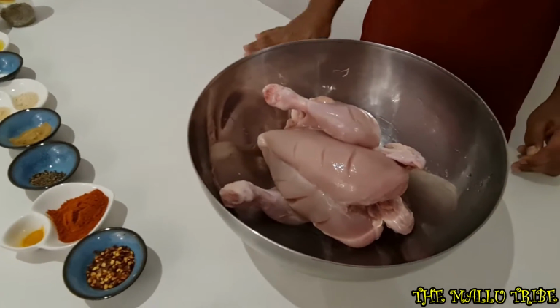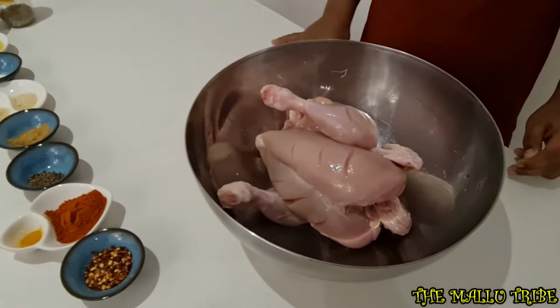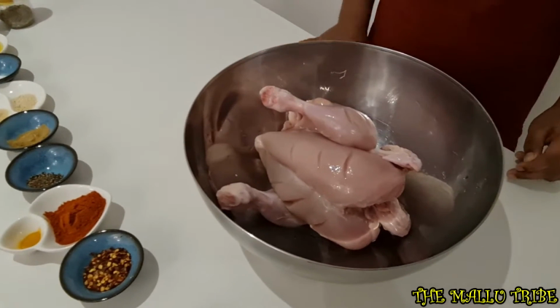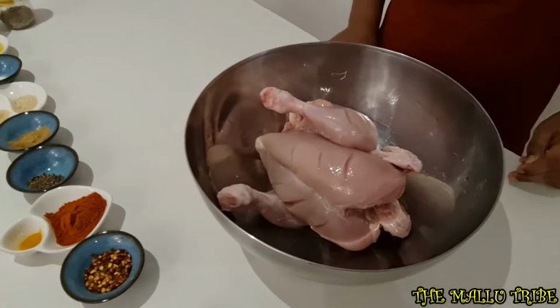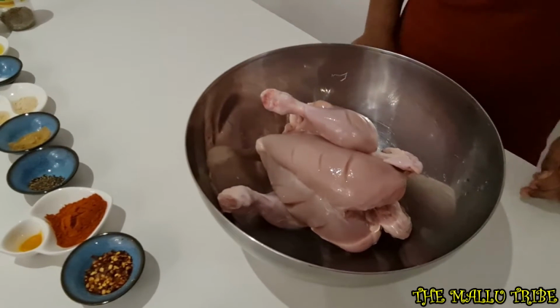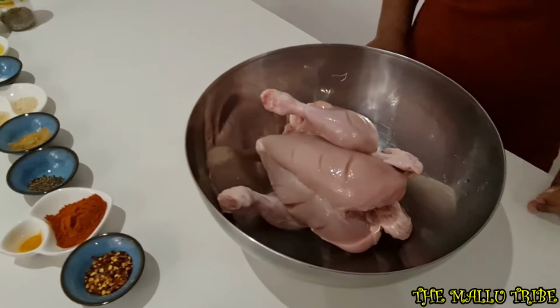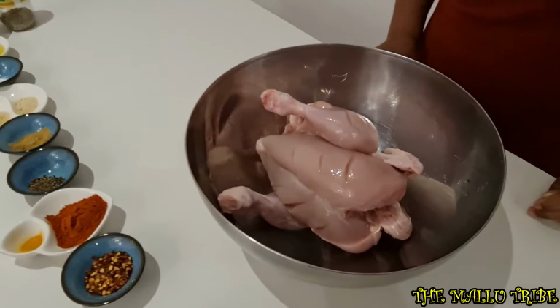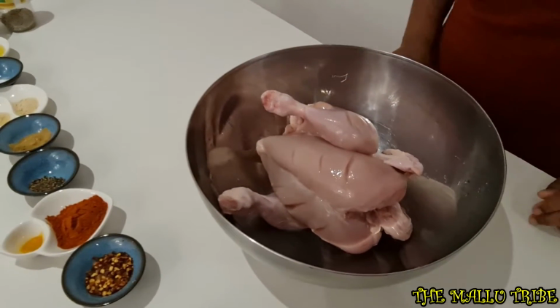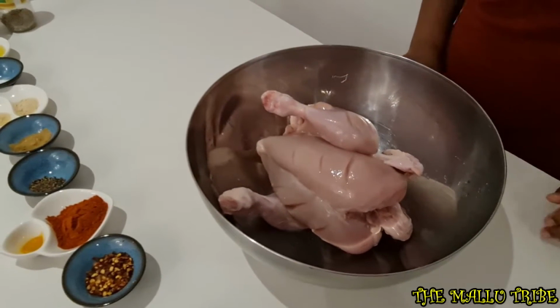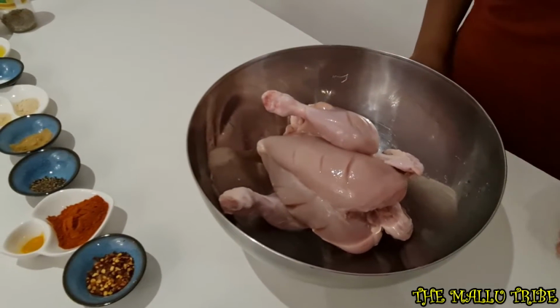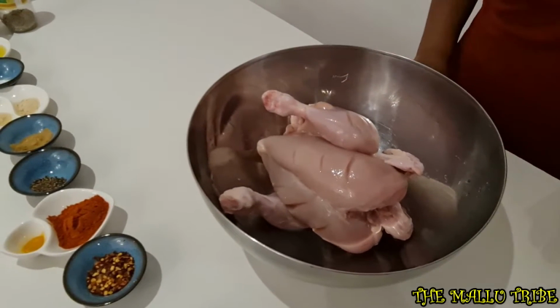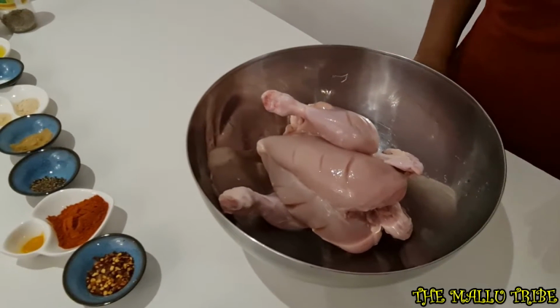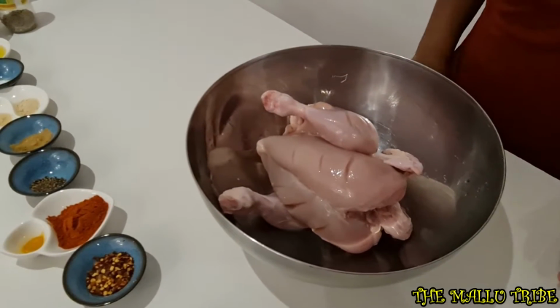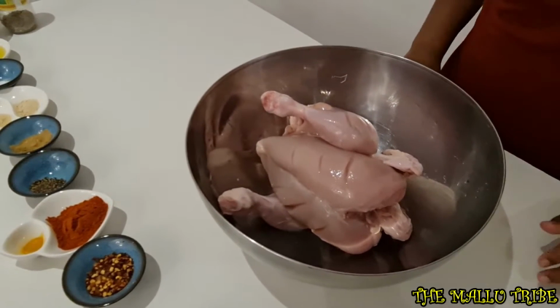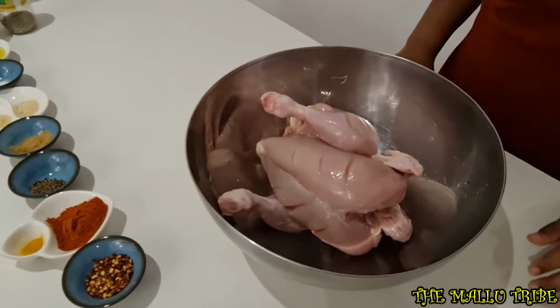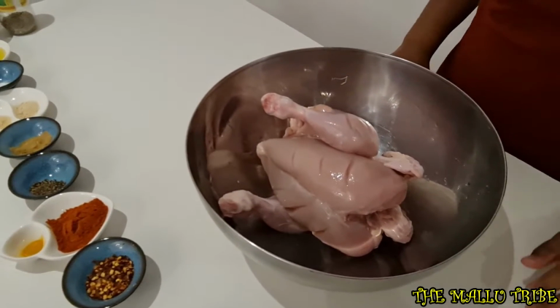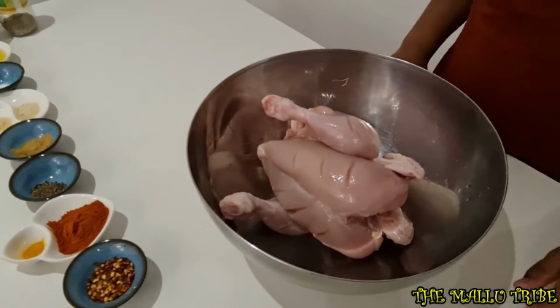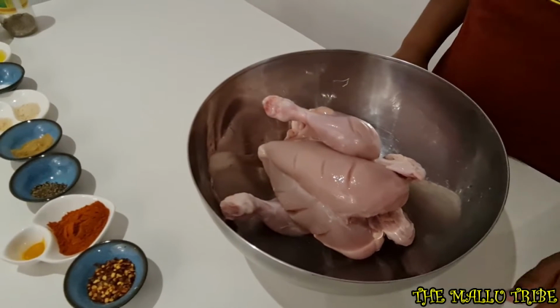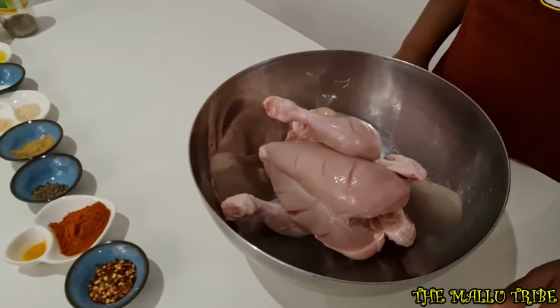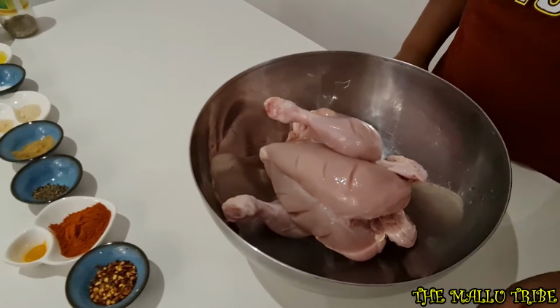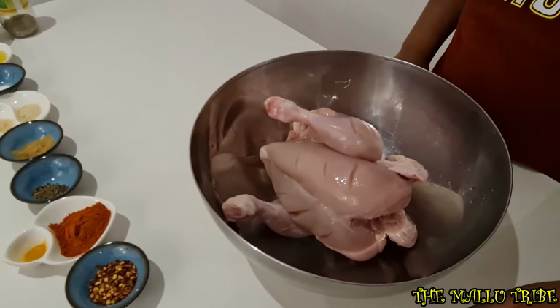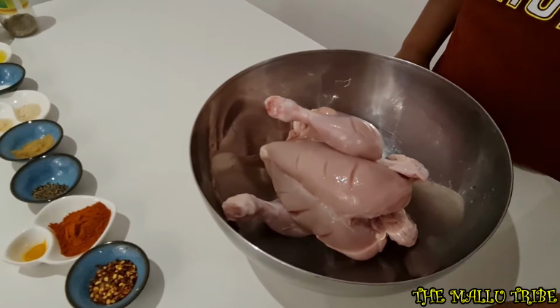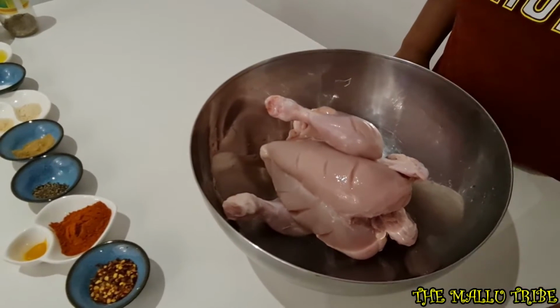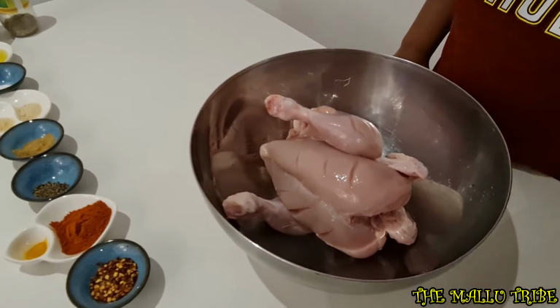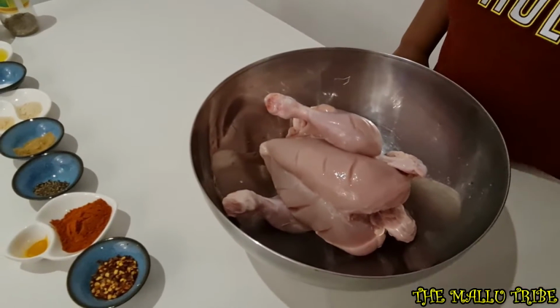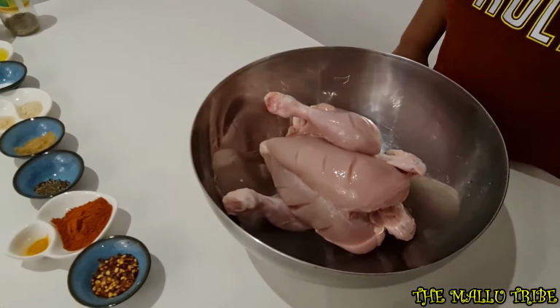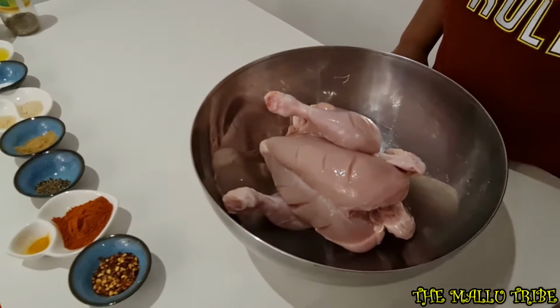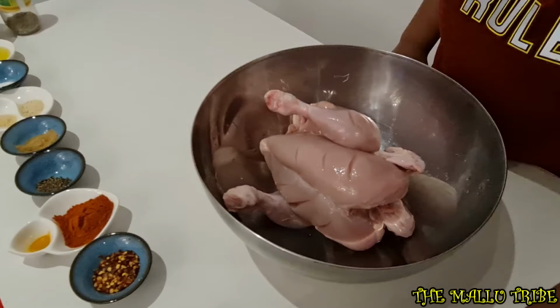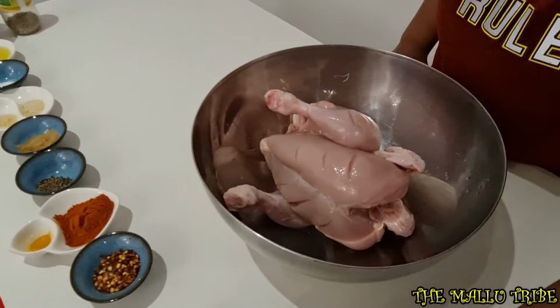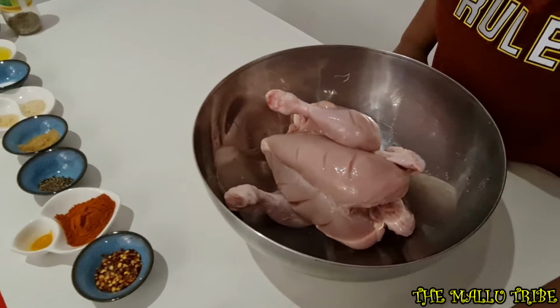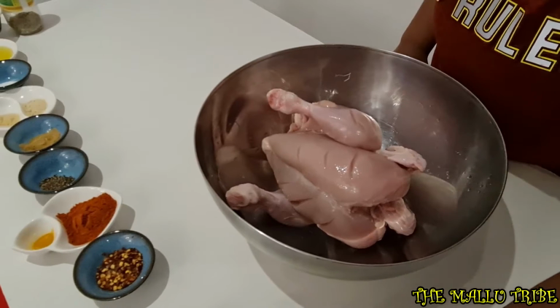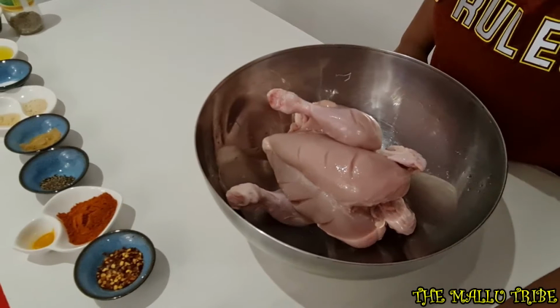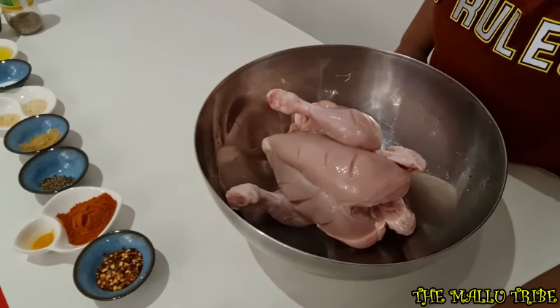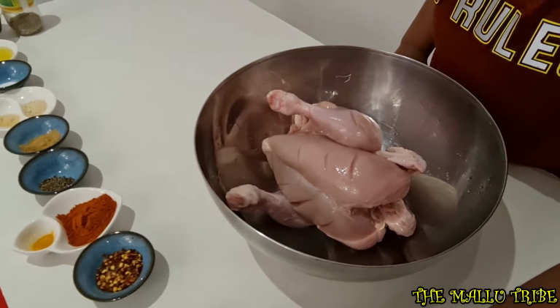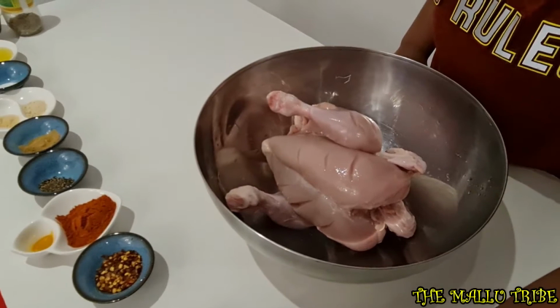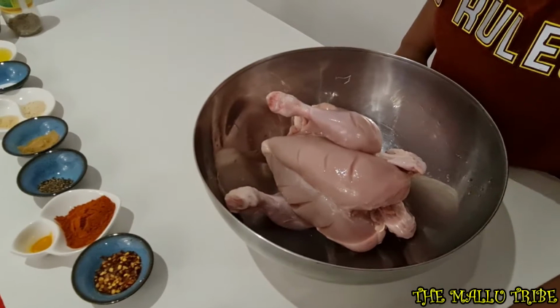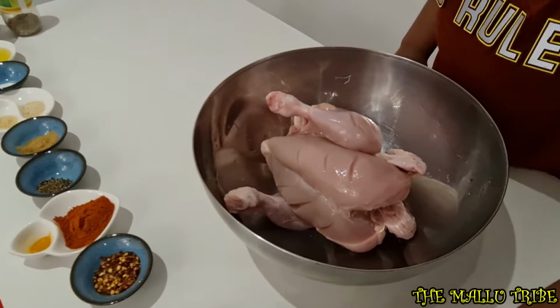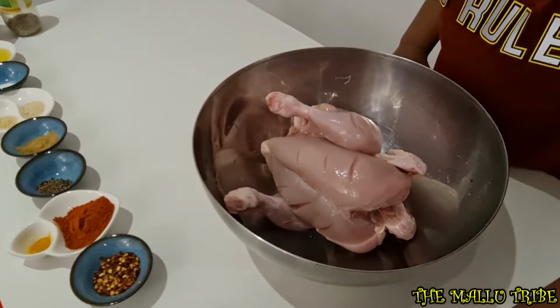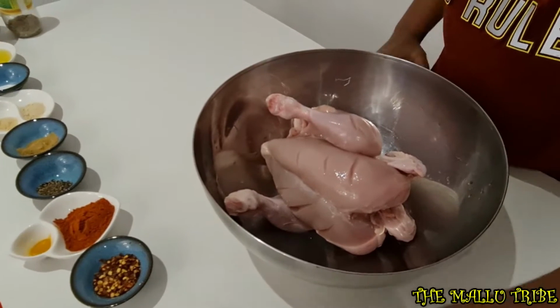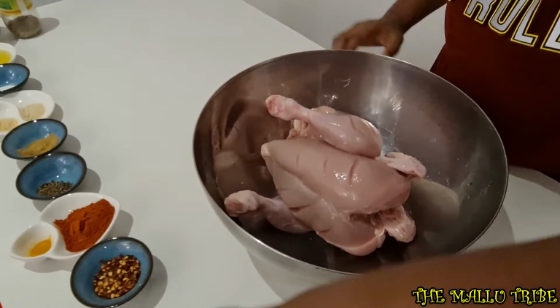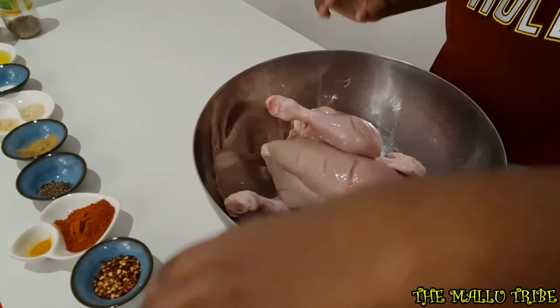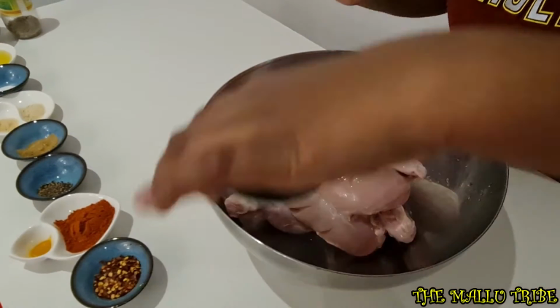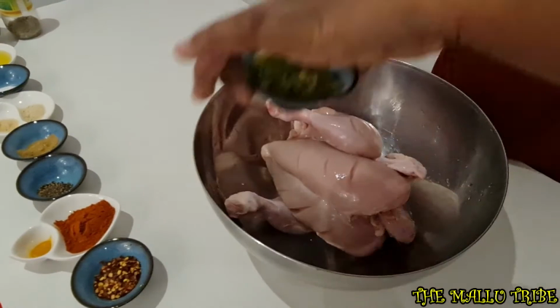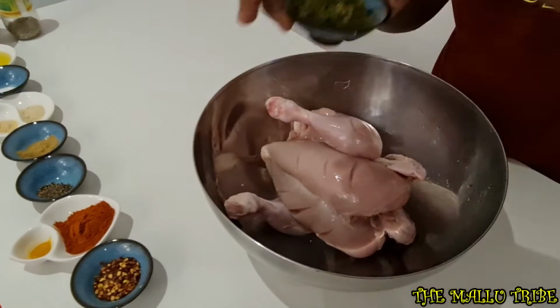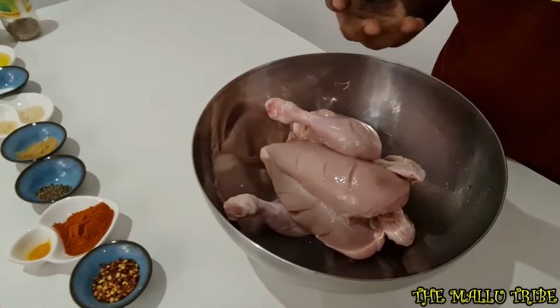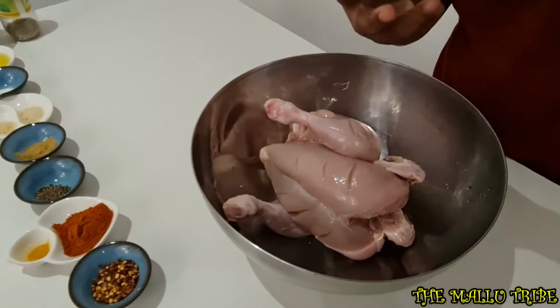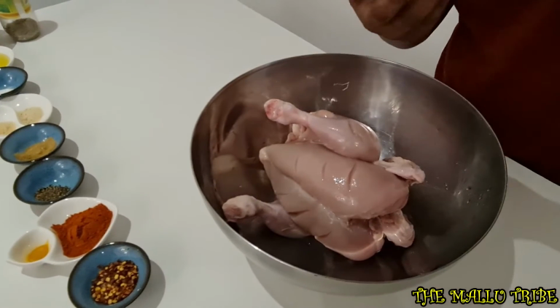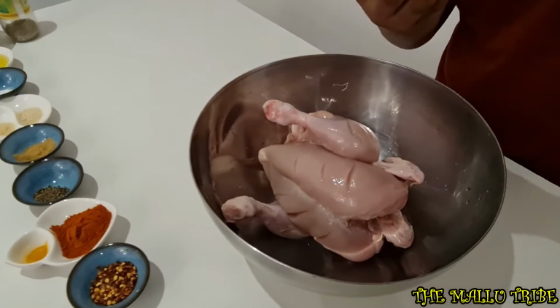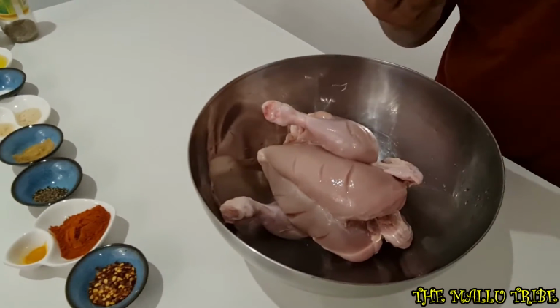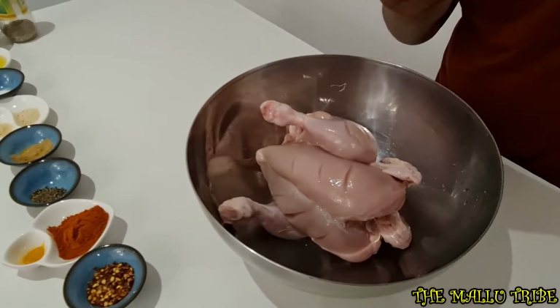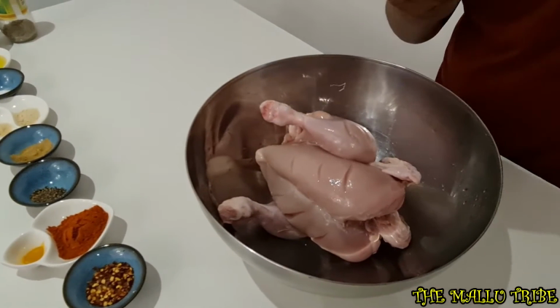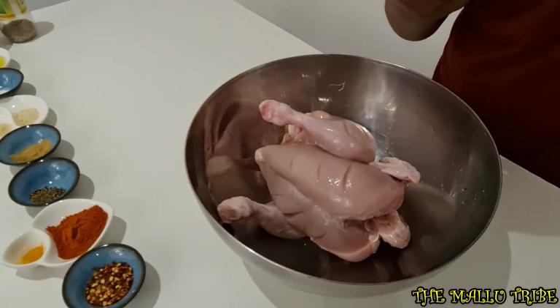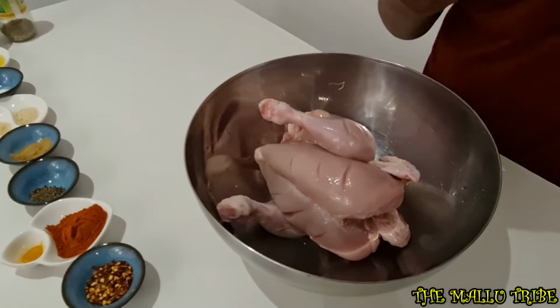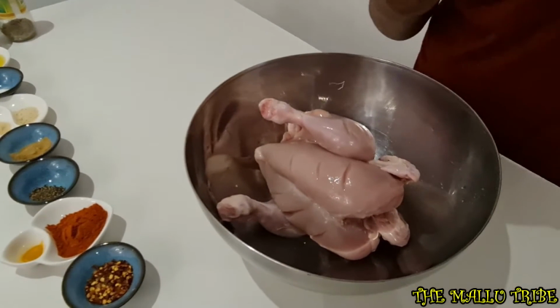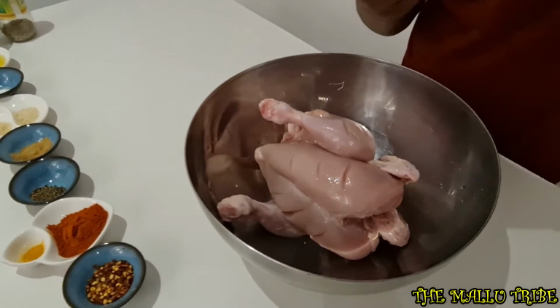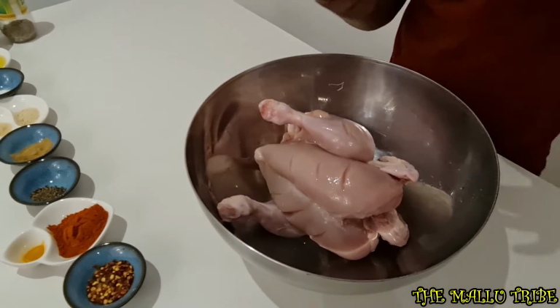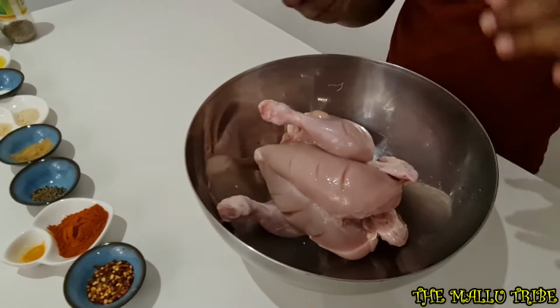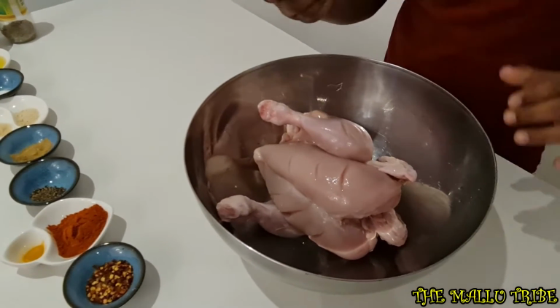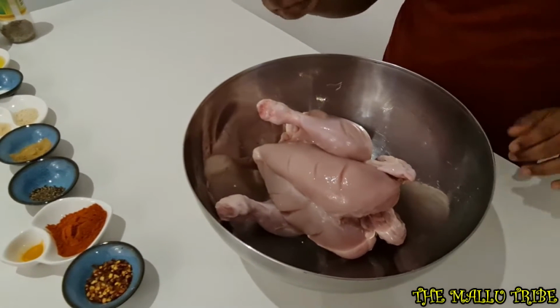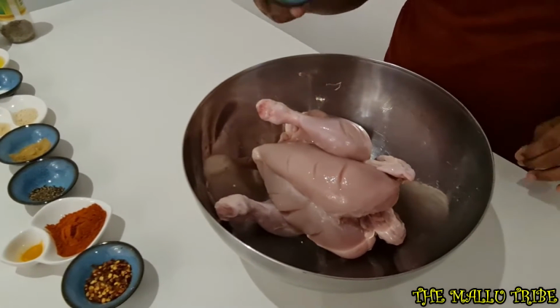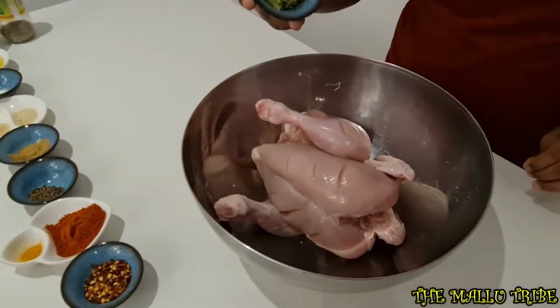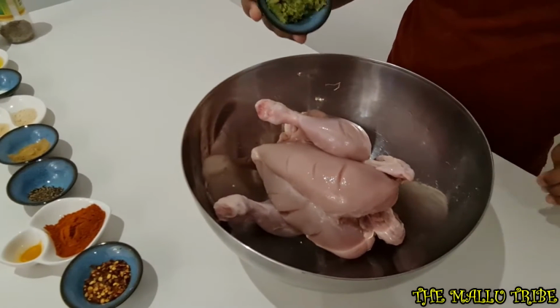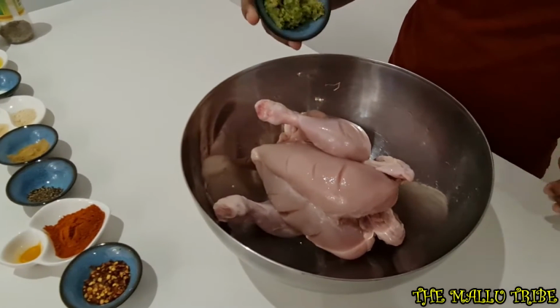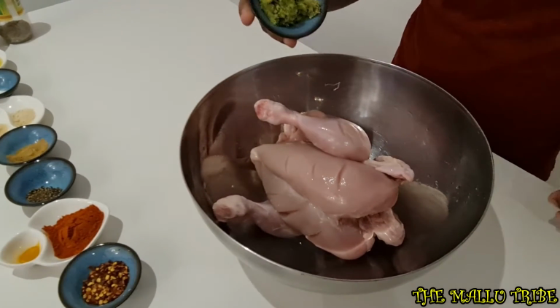Ginger, garlic, green paste. Green chilli paste.